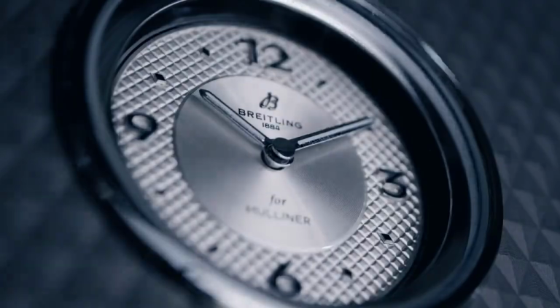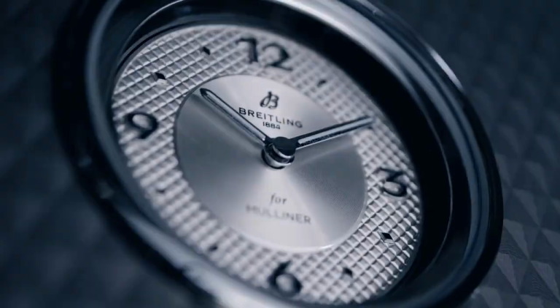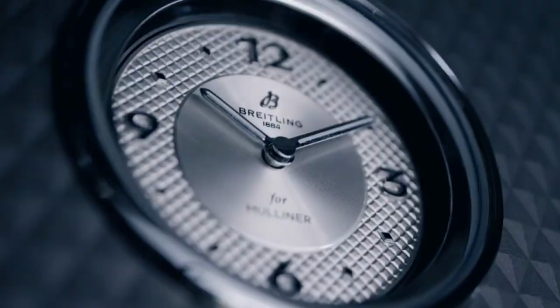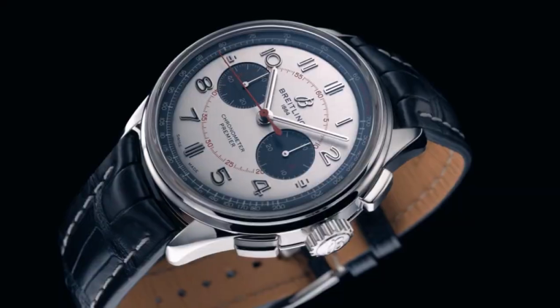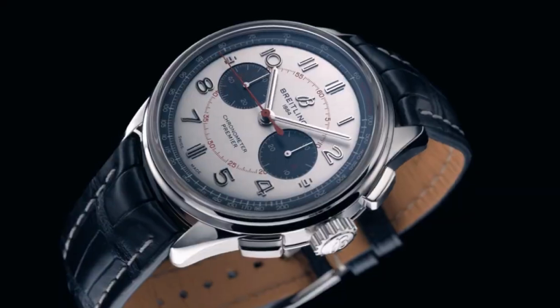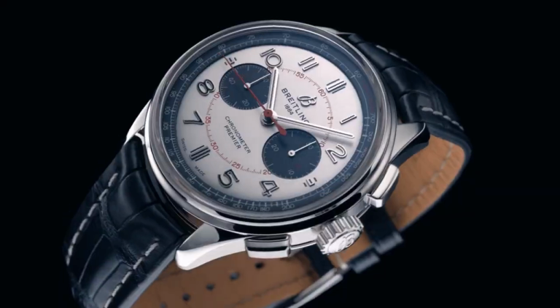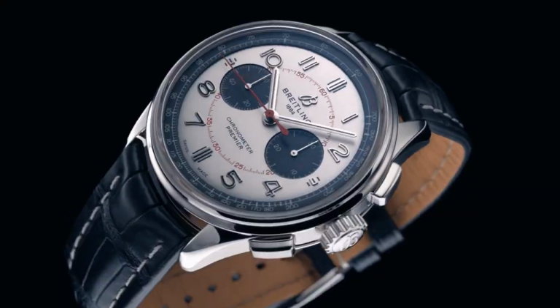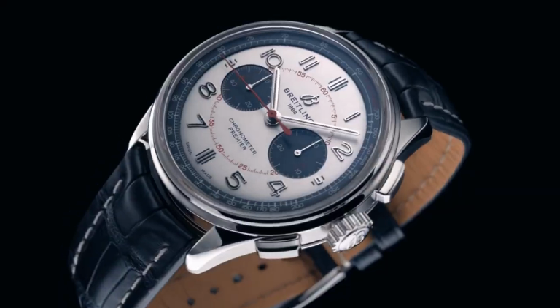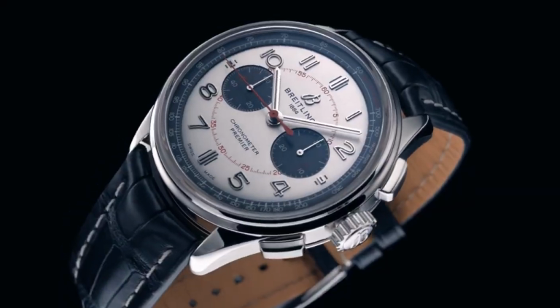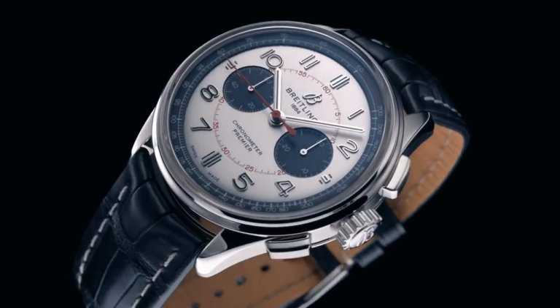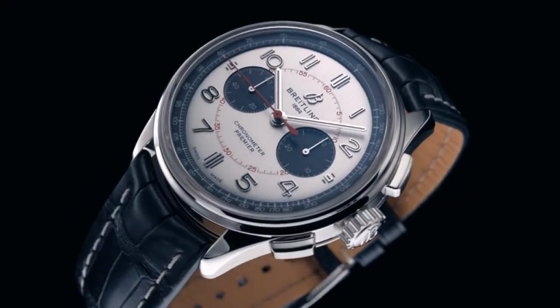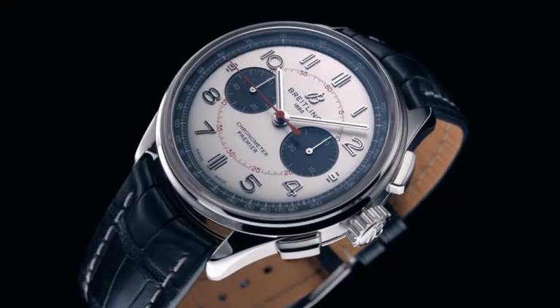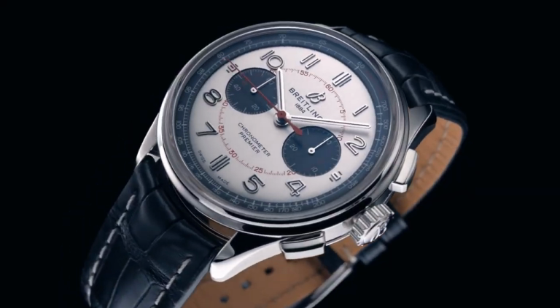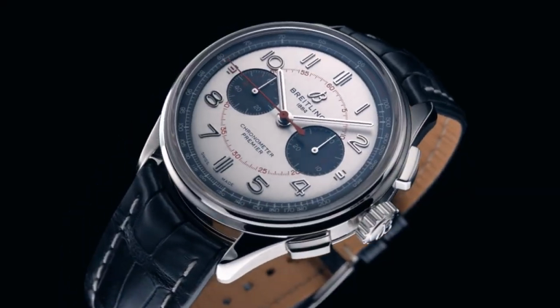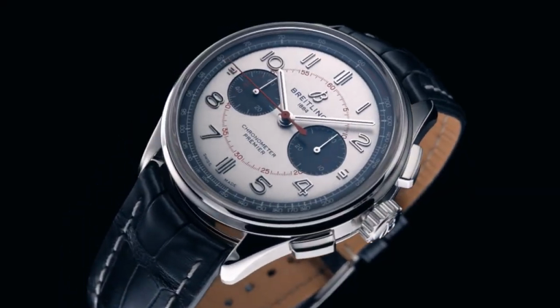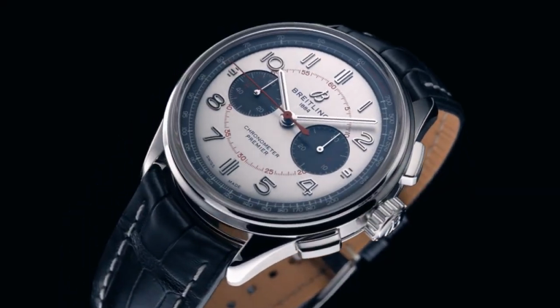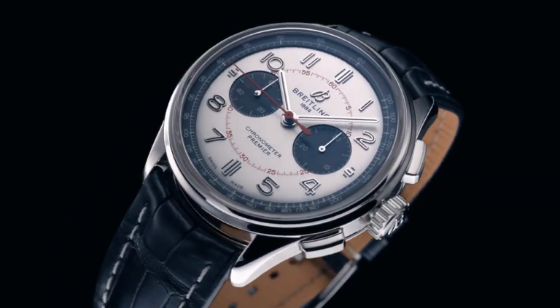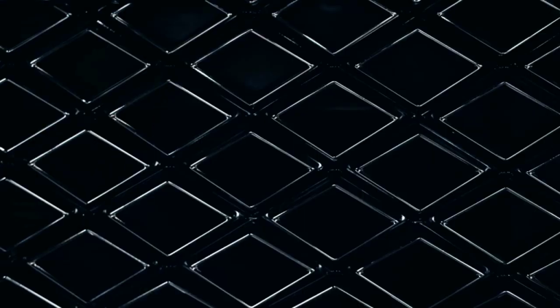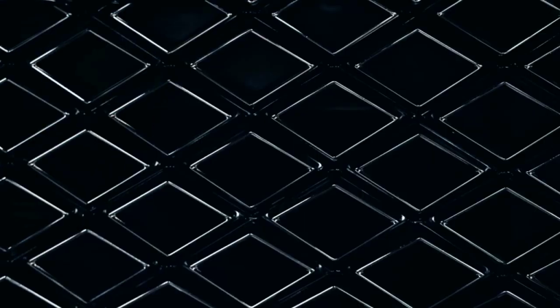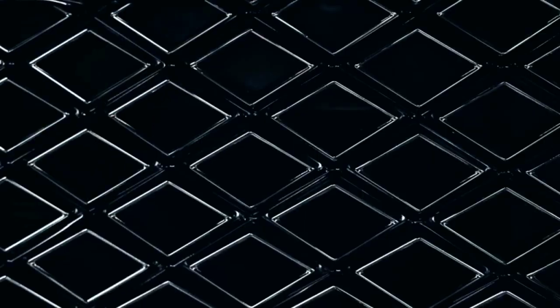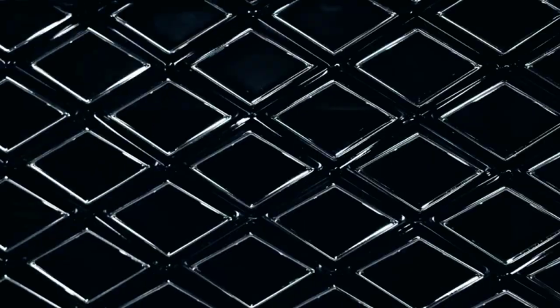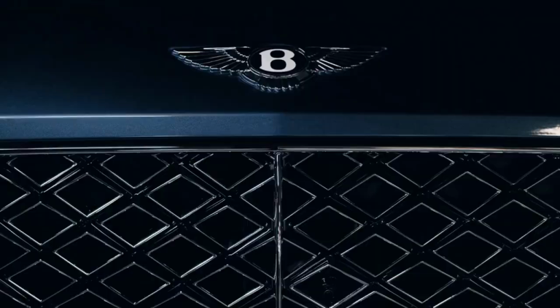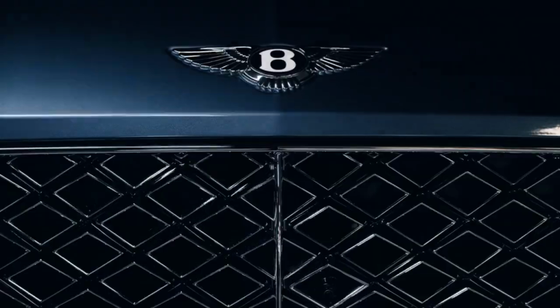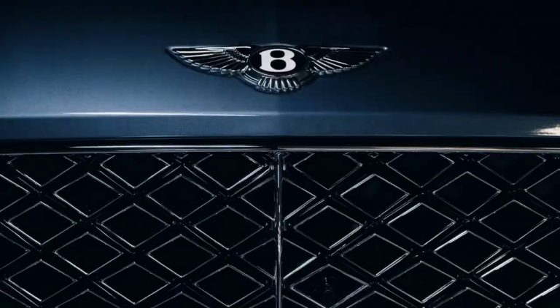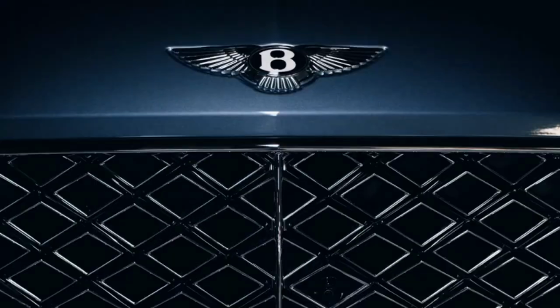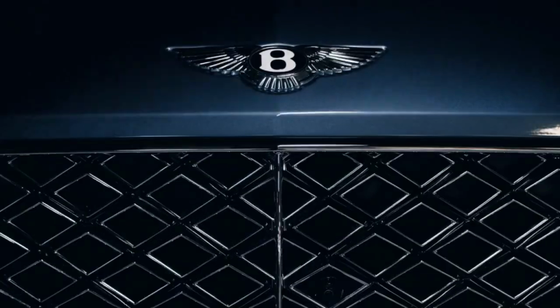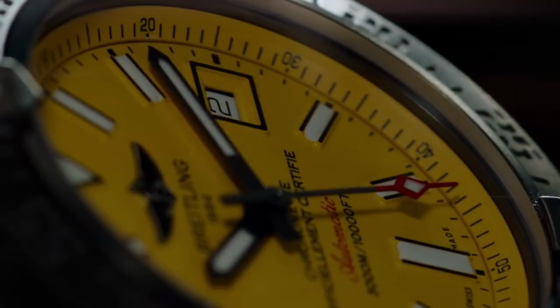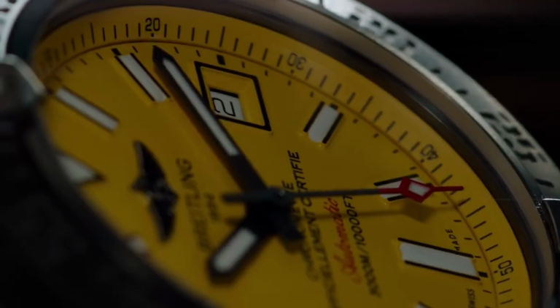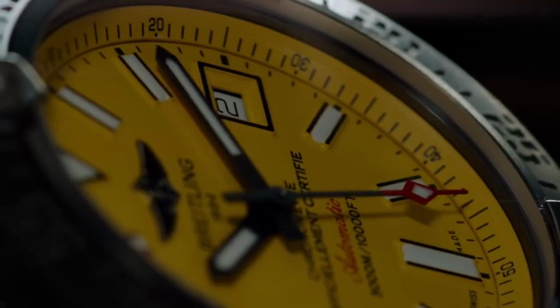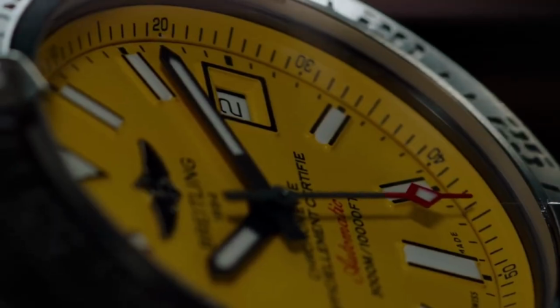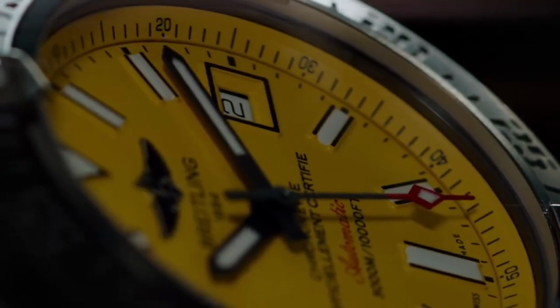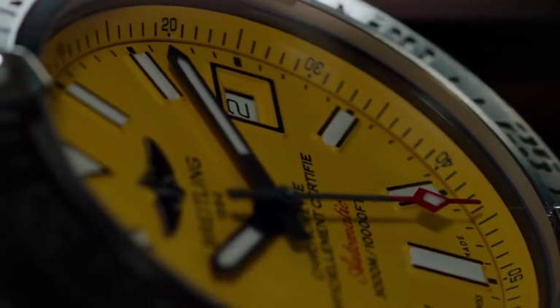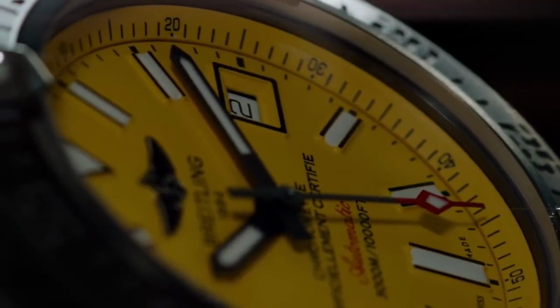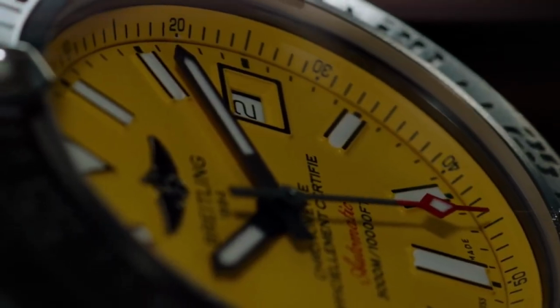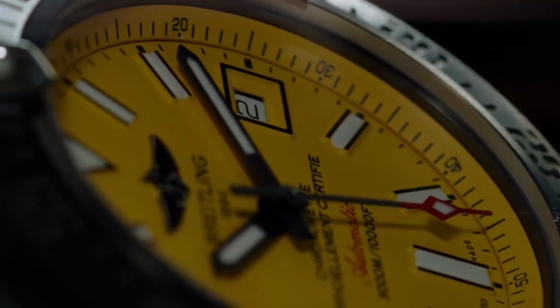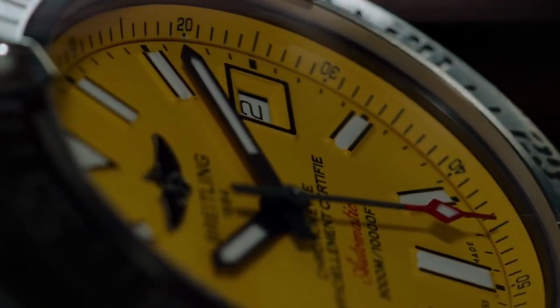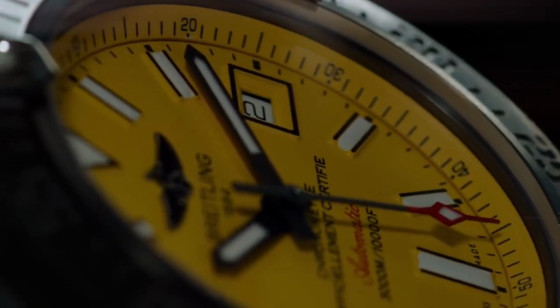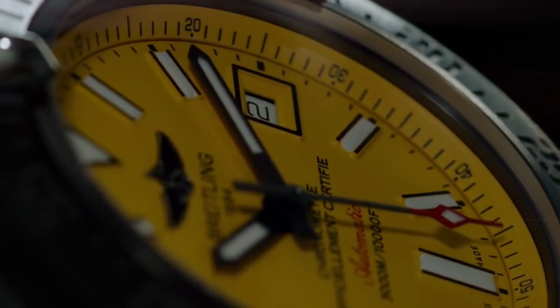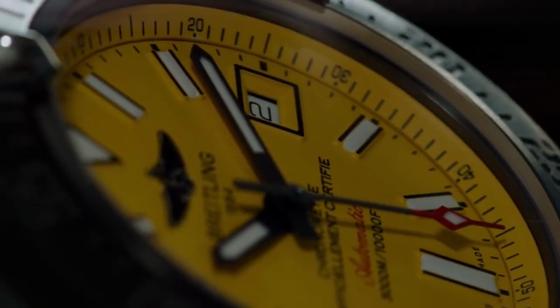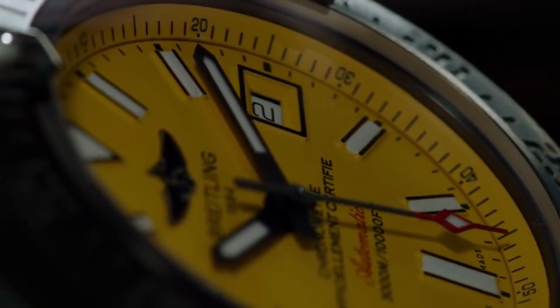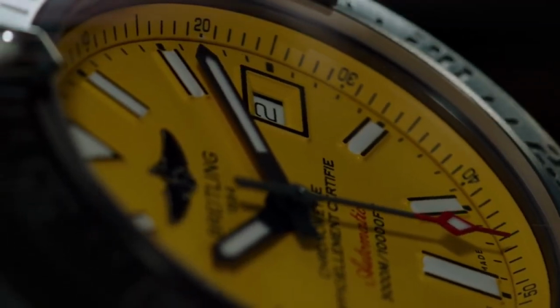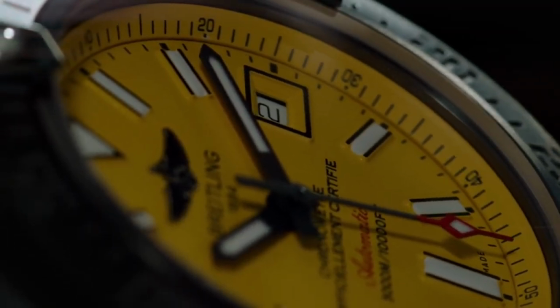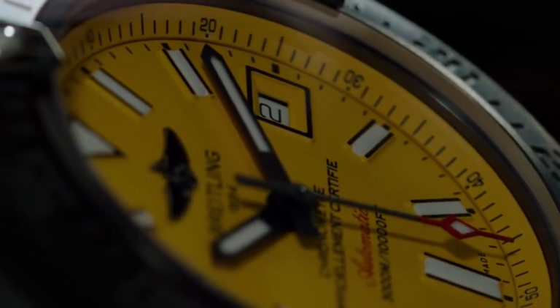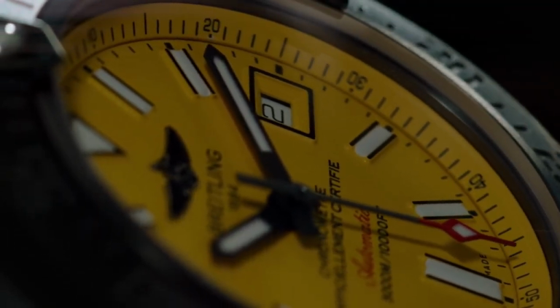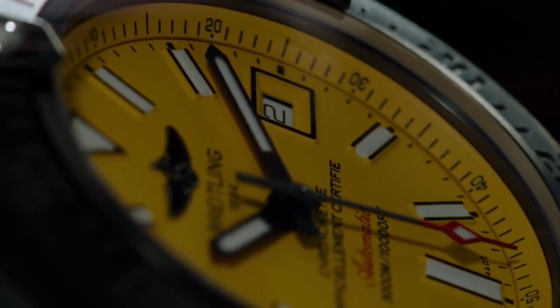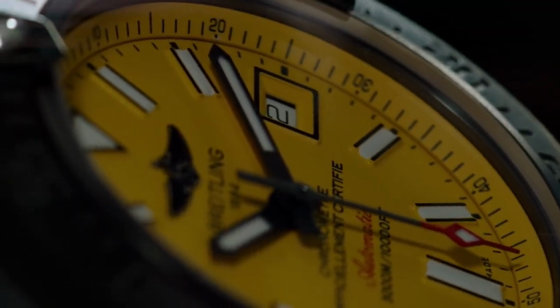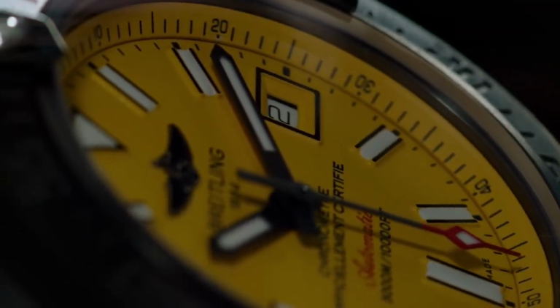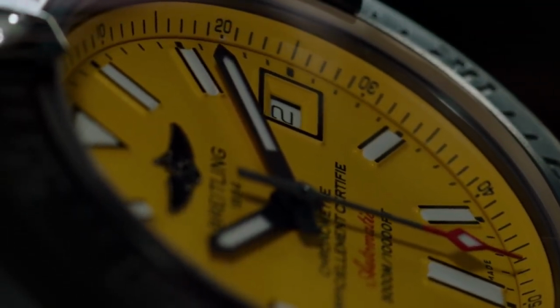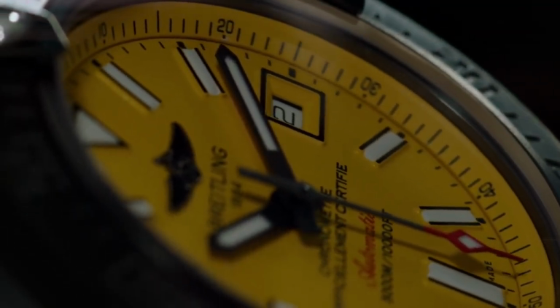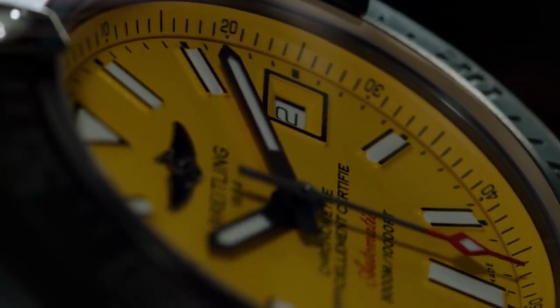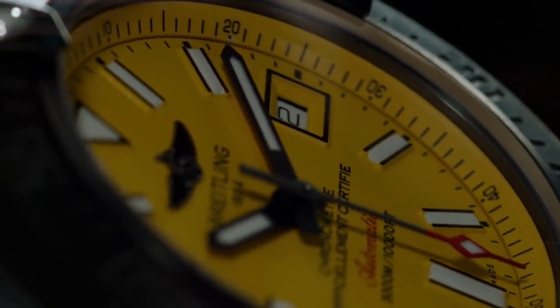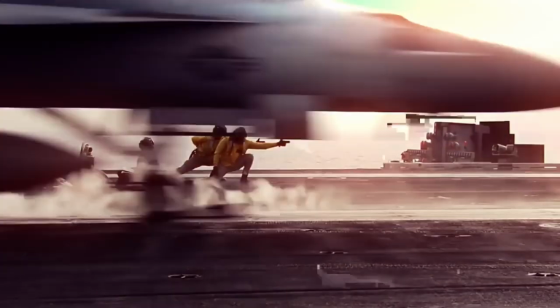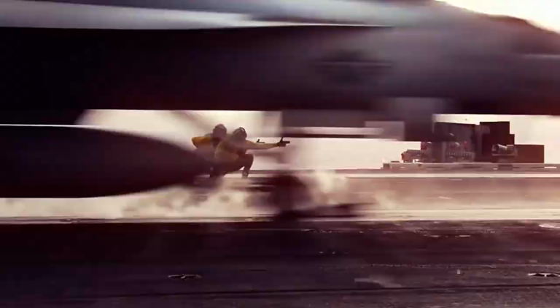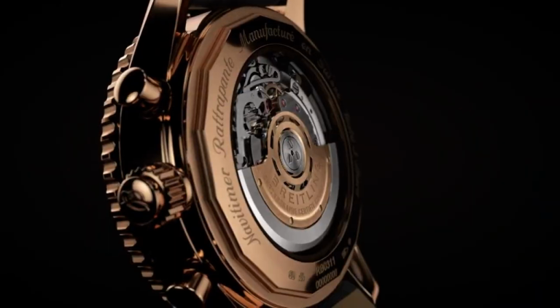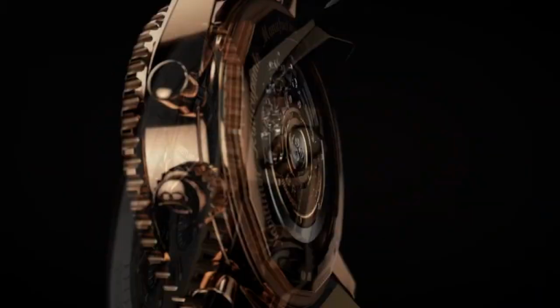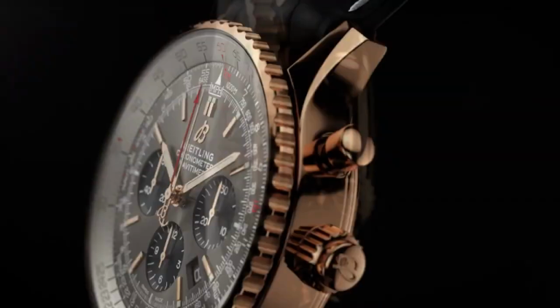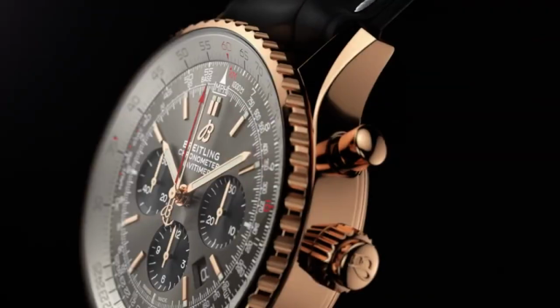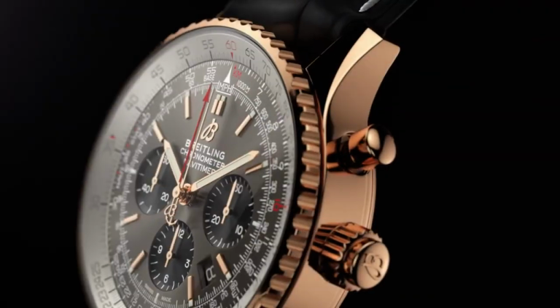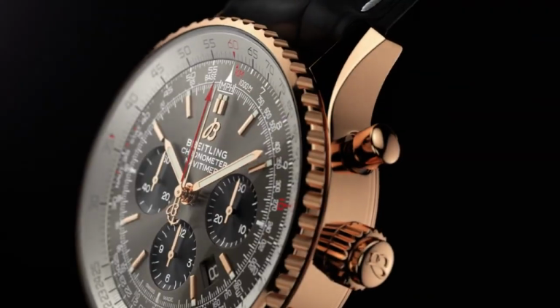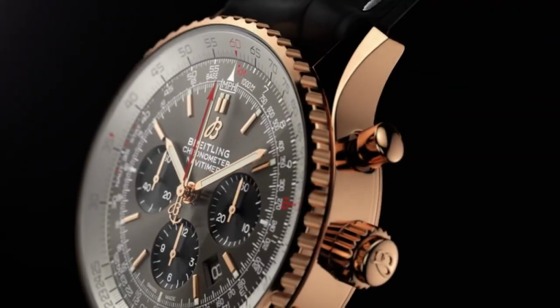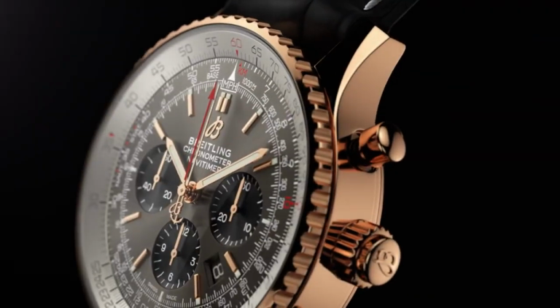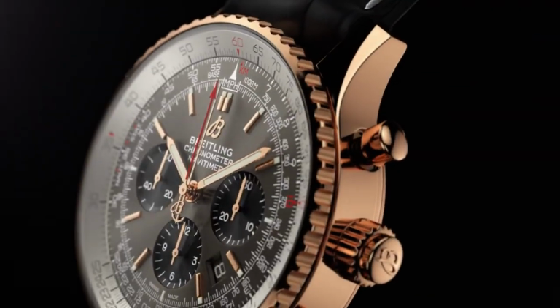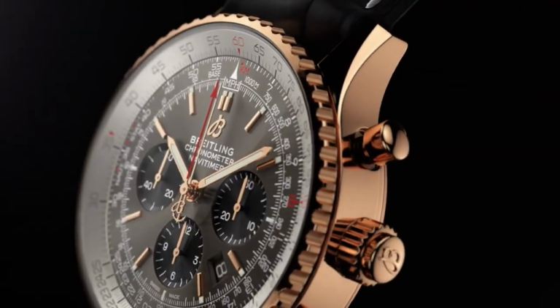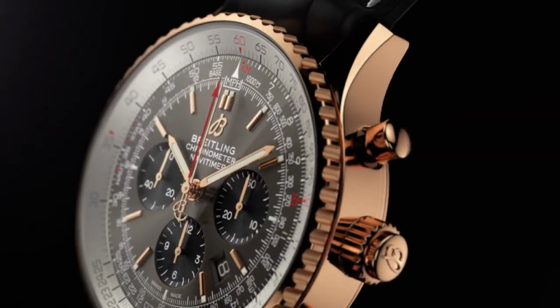Hello guys! If you're looking for the best new Breitling watches for men based on specifications, you're in the right place.